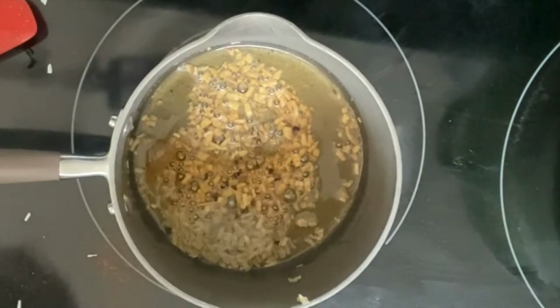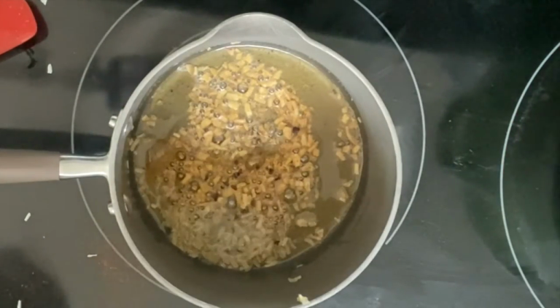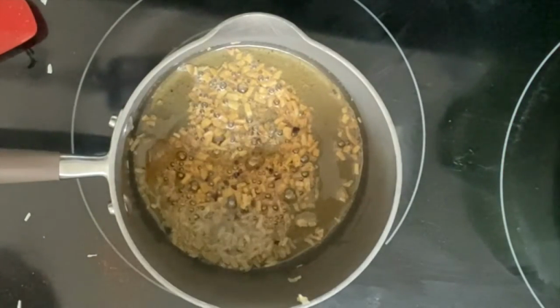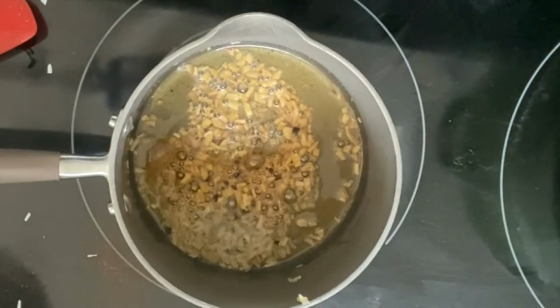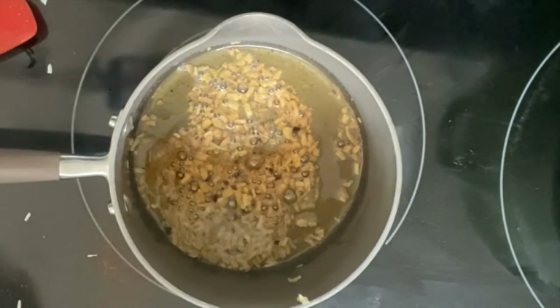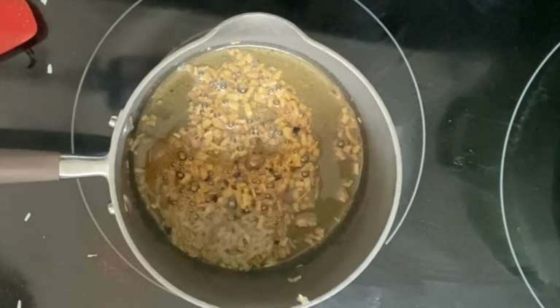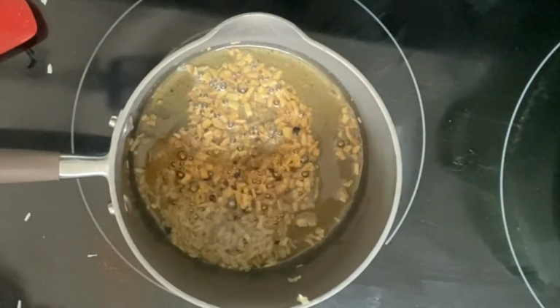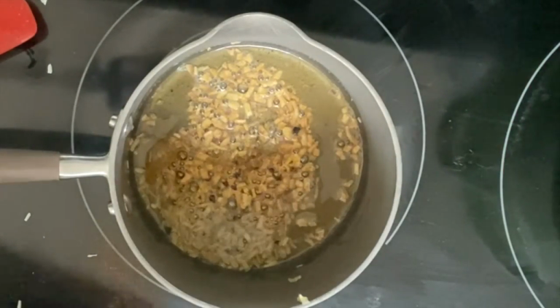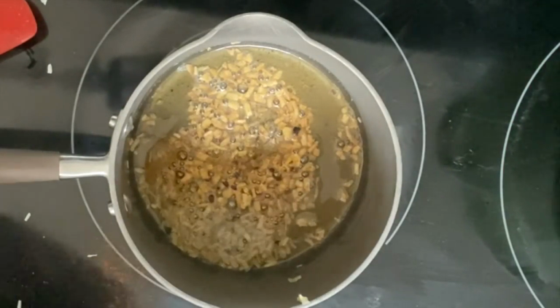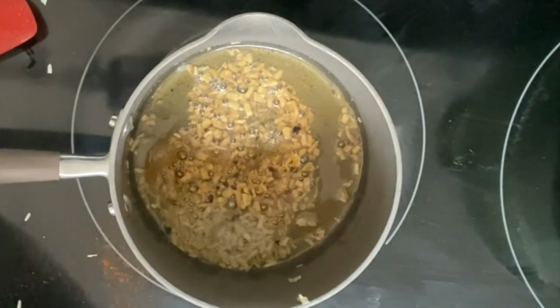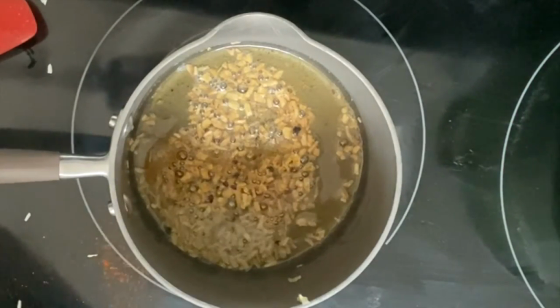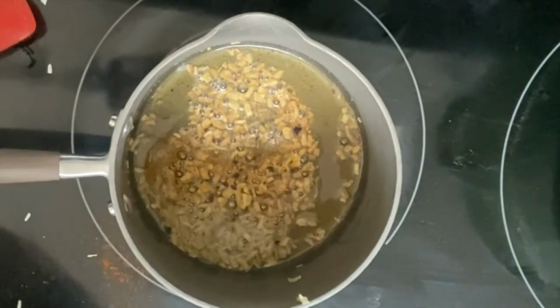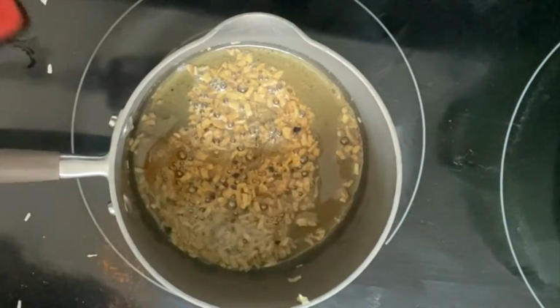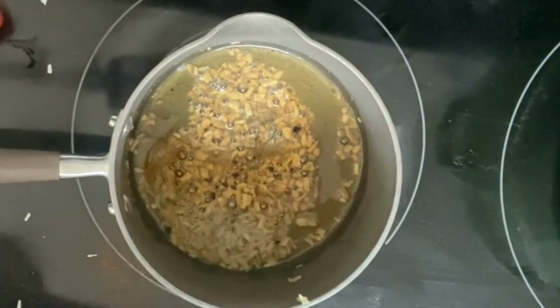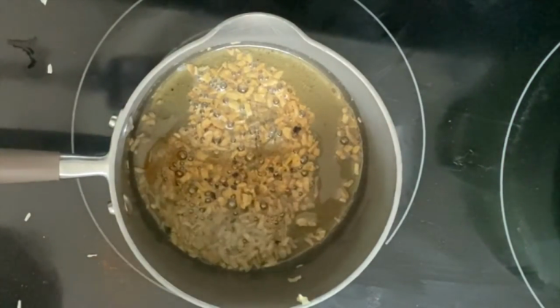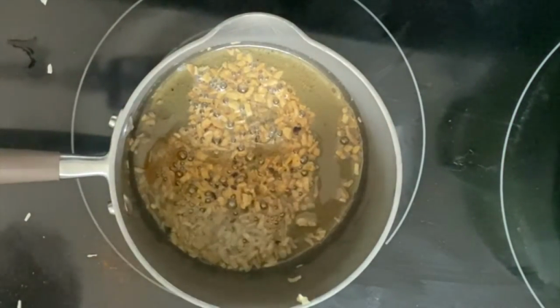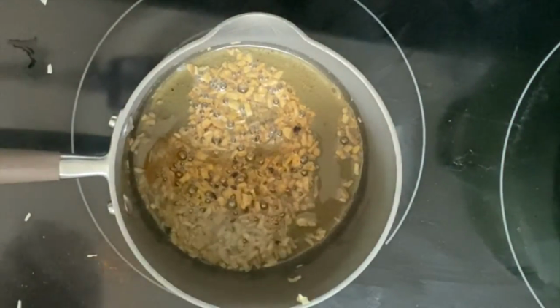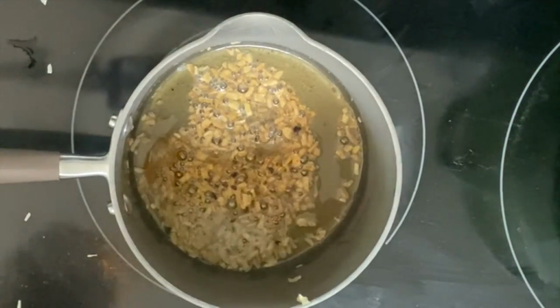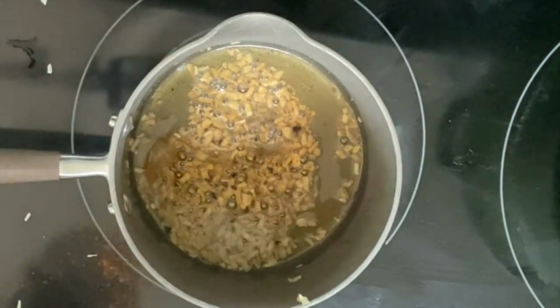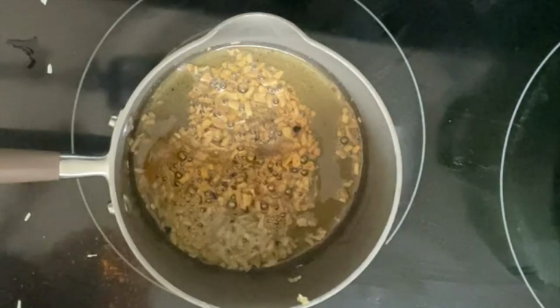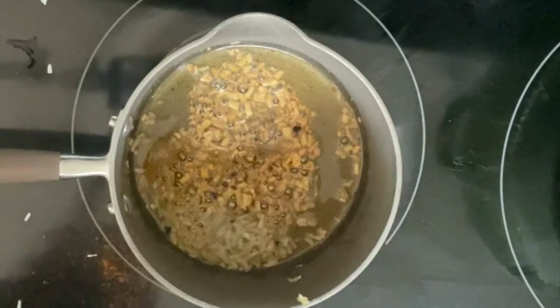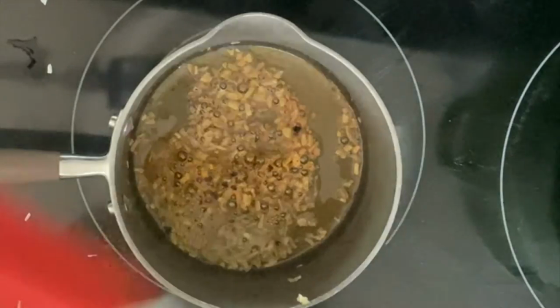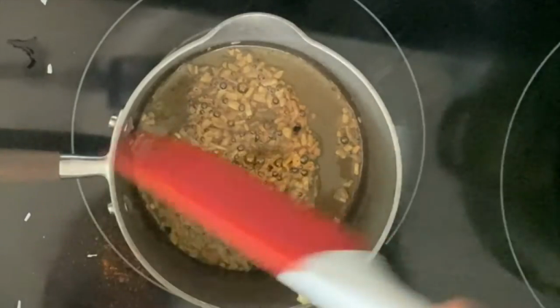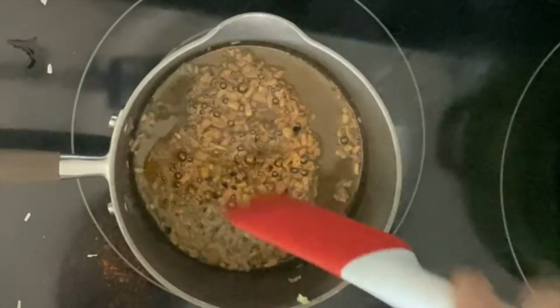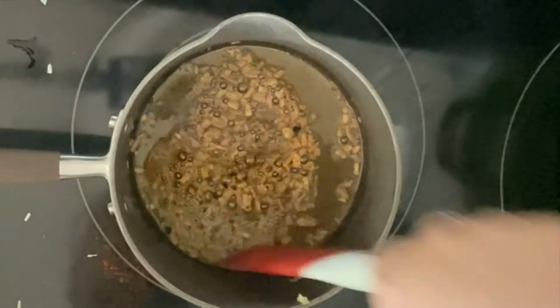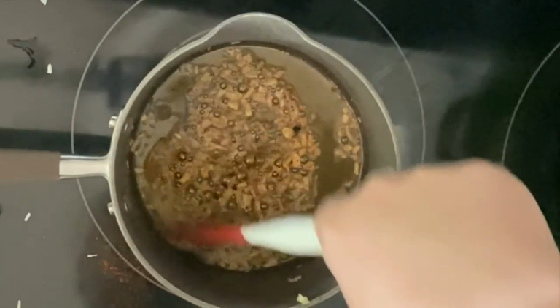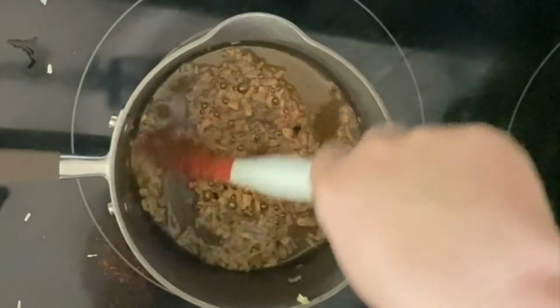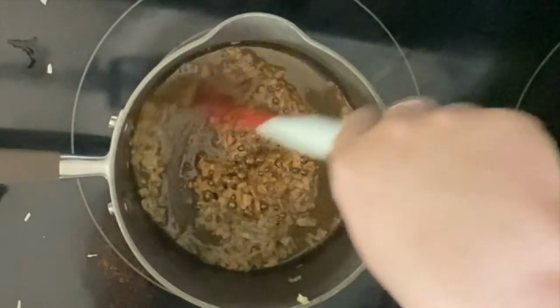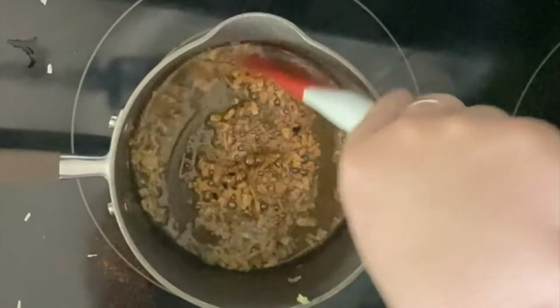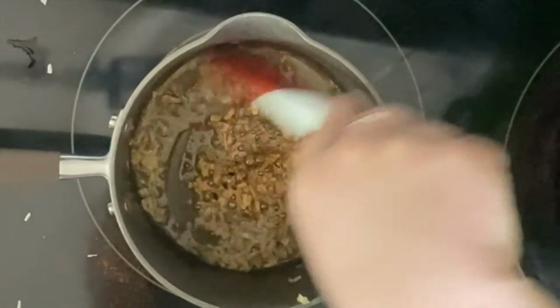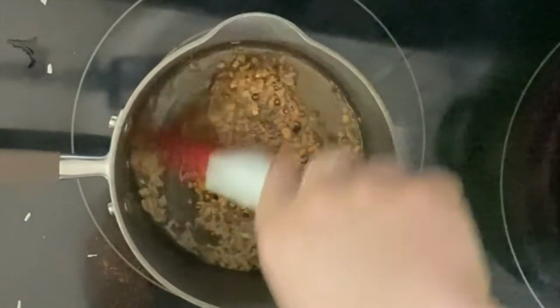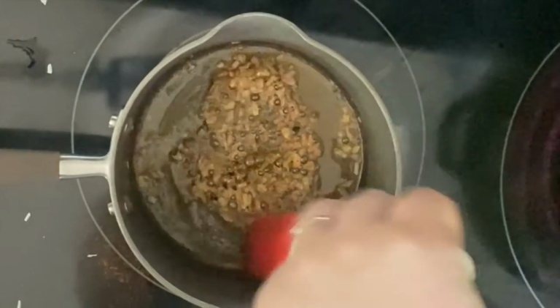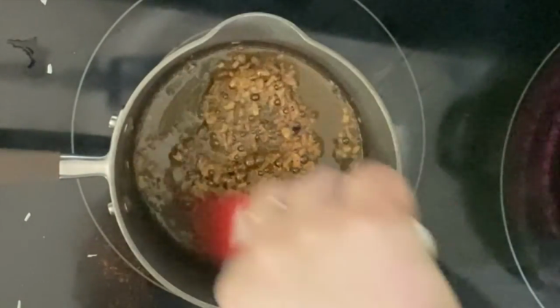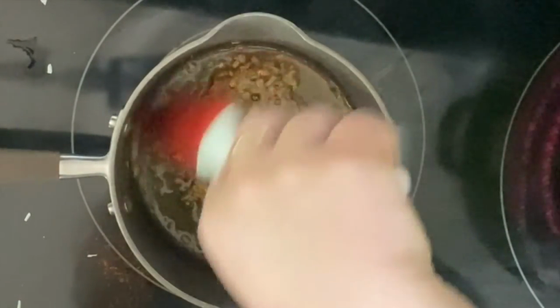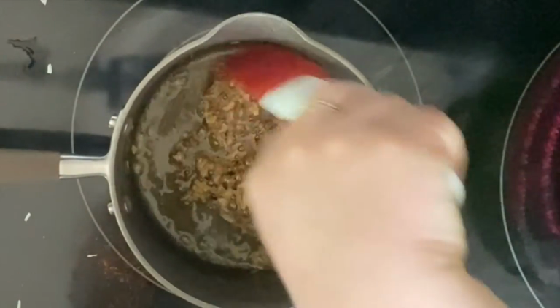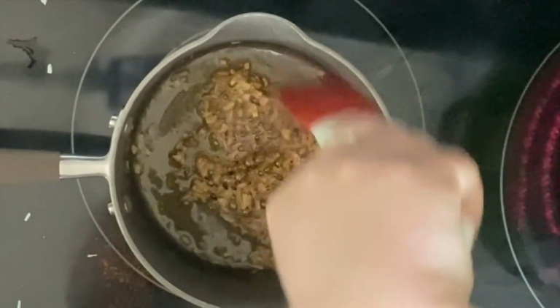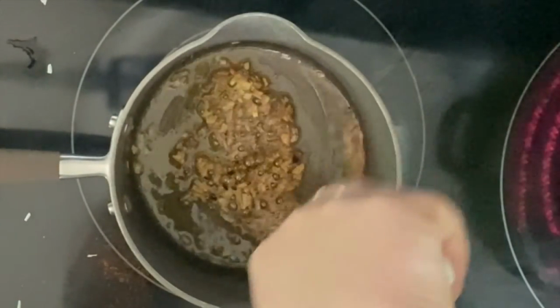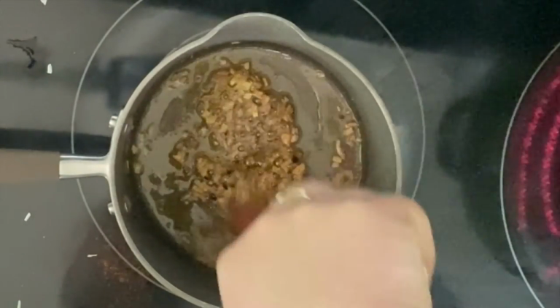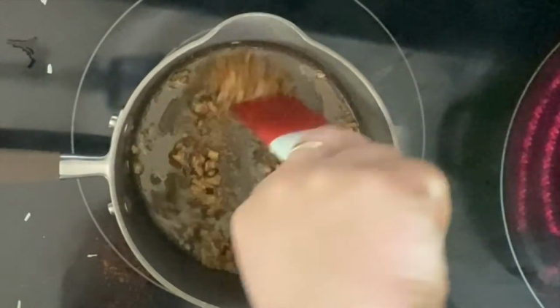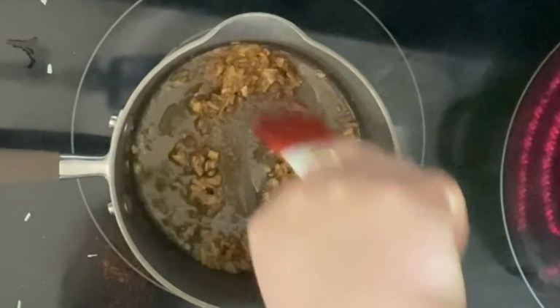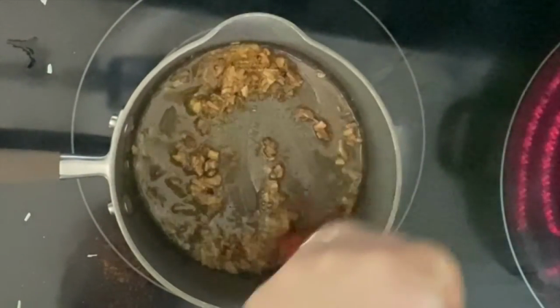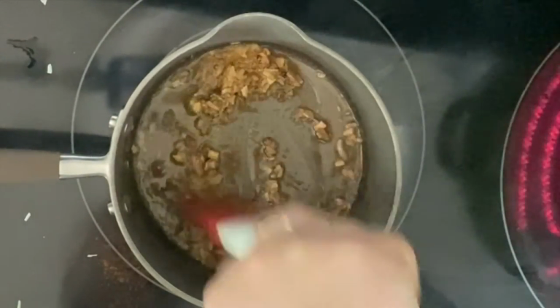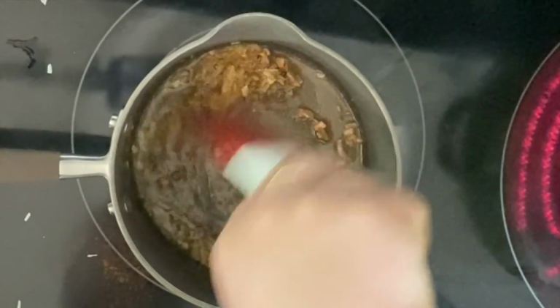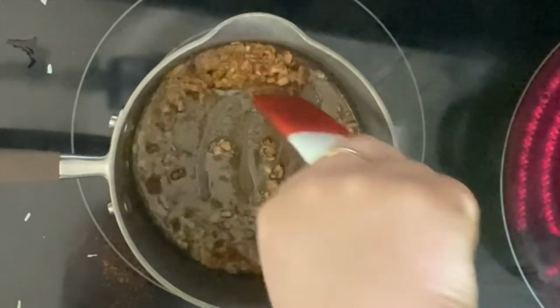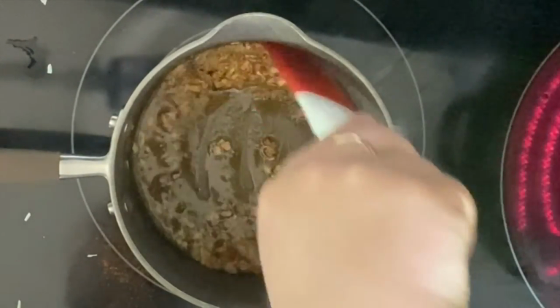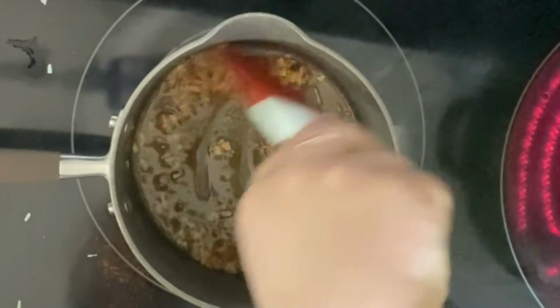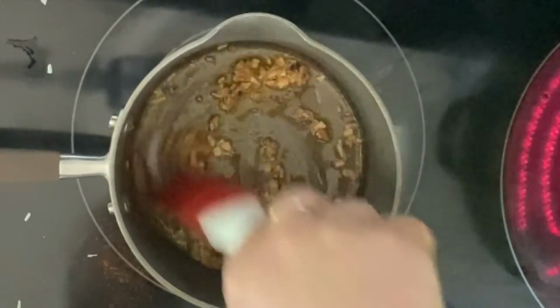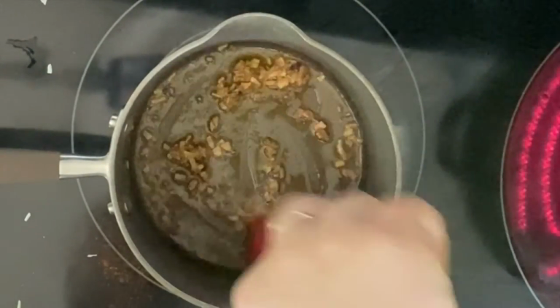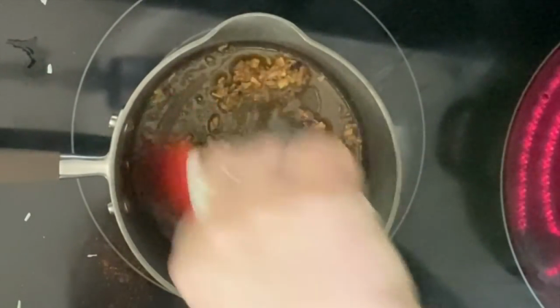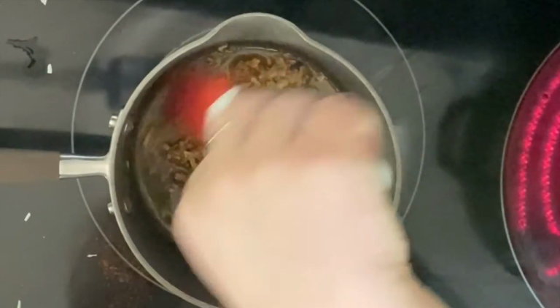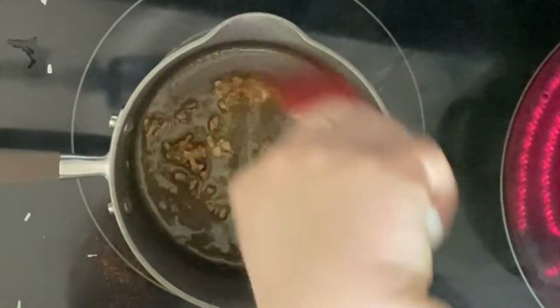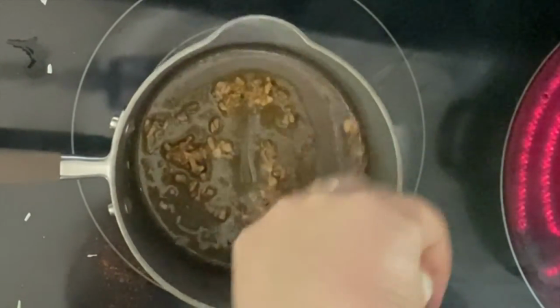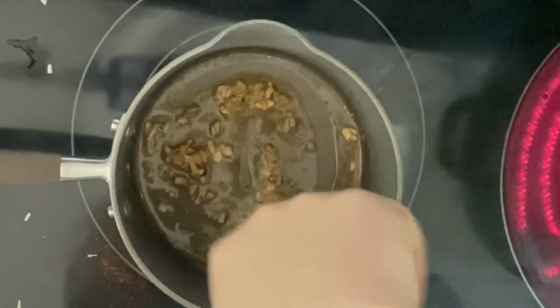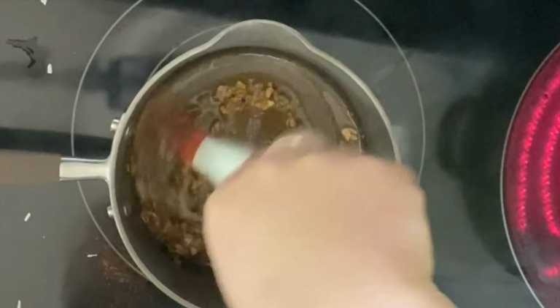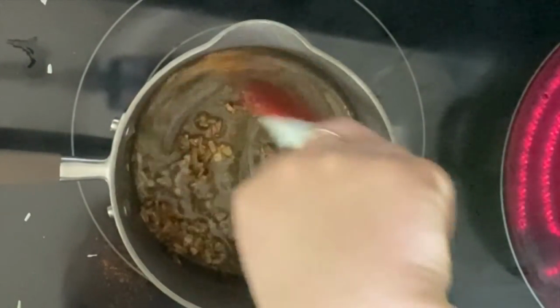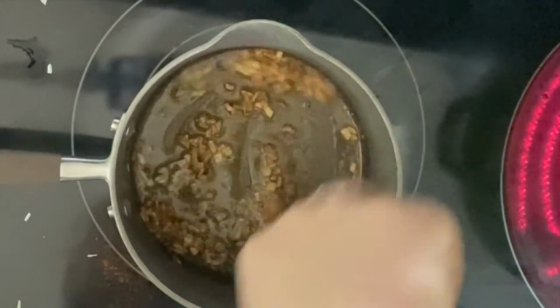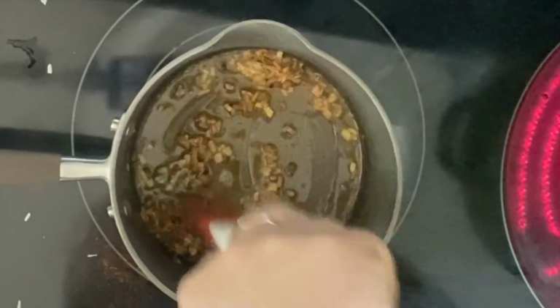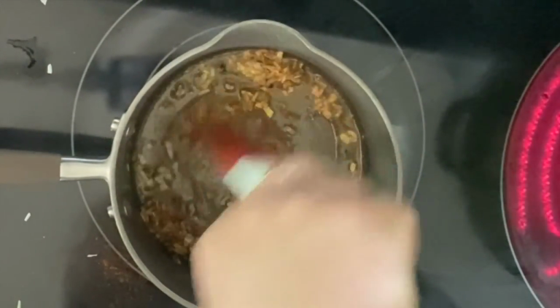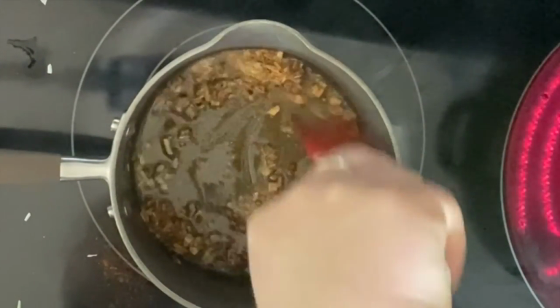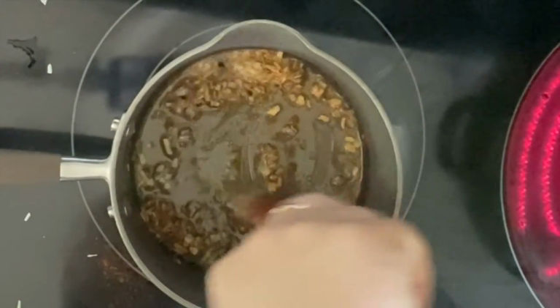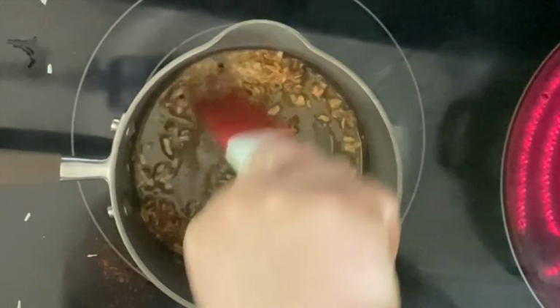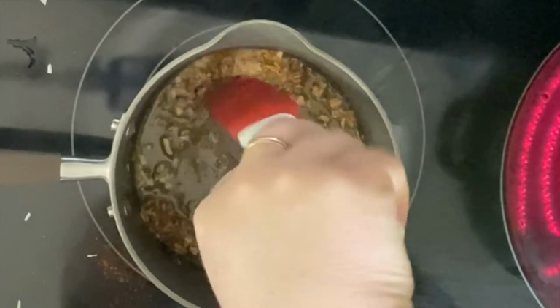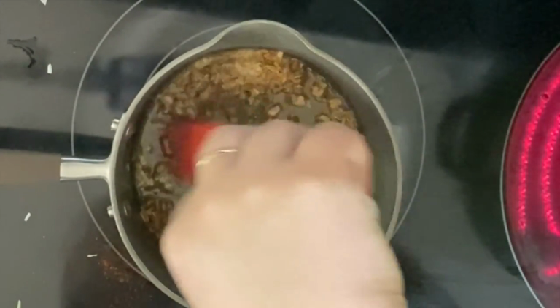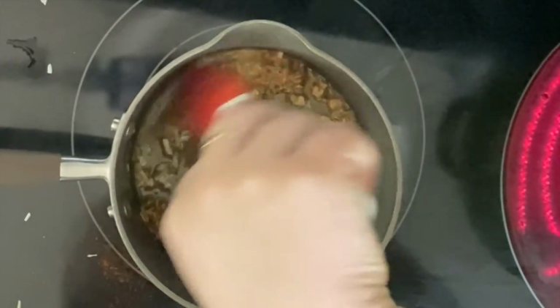Then you're going to let that cook for just a minute, just until everything is fragrant. Give it a good stir and then set that off to the side.